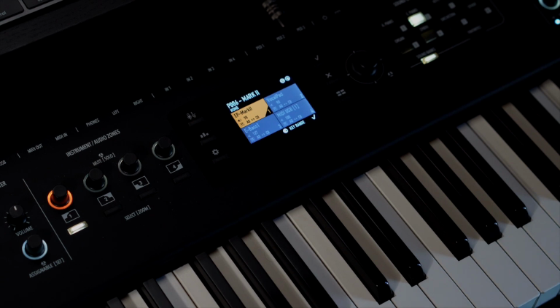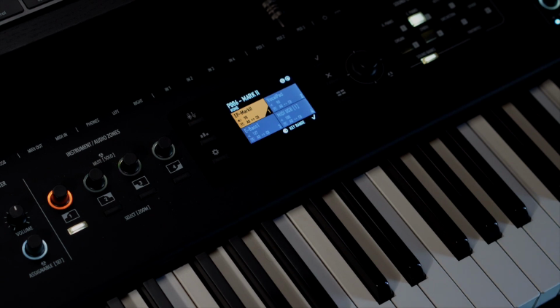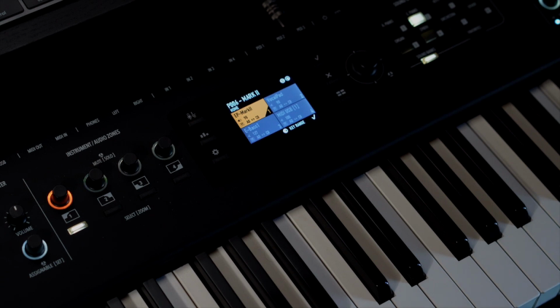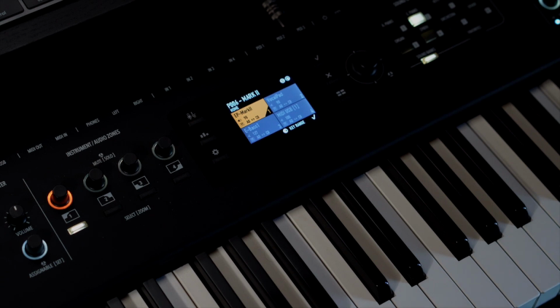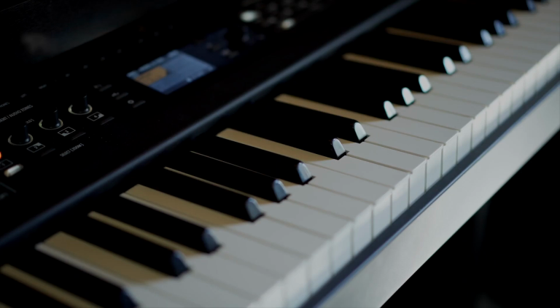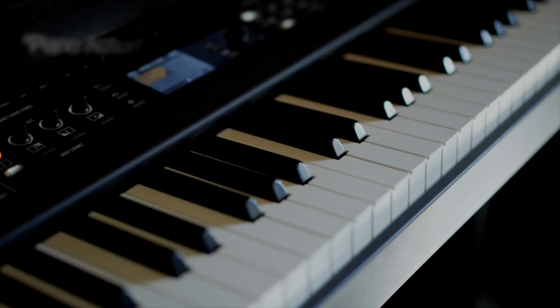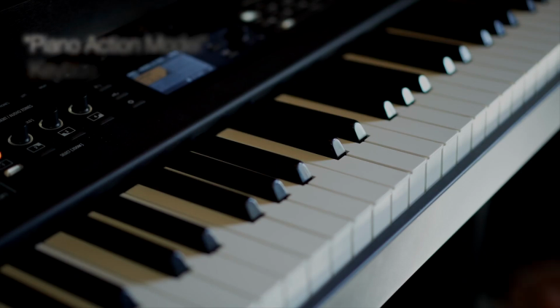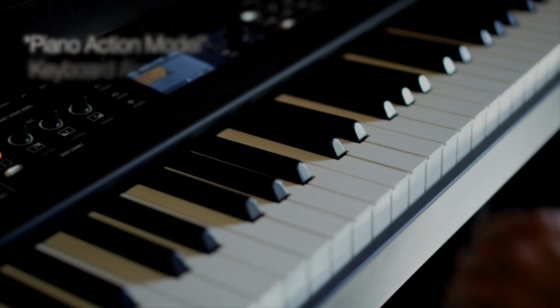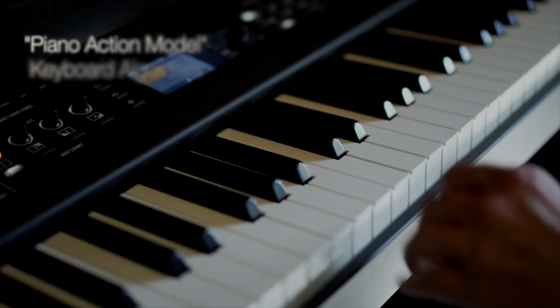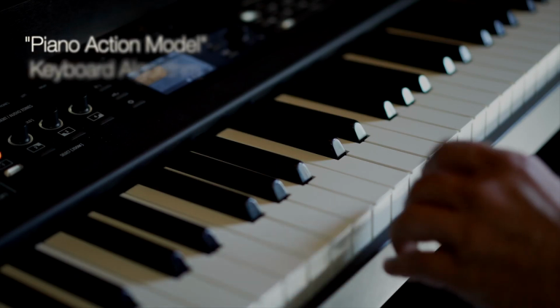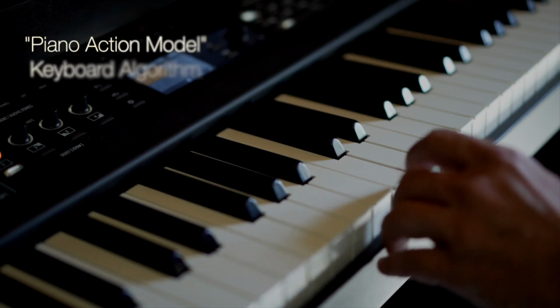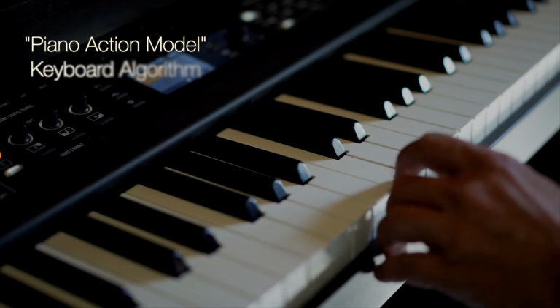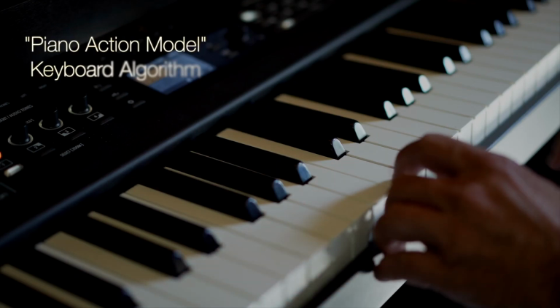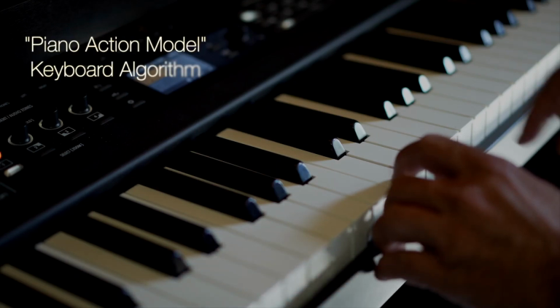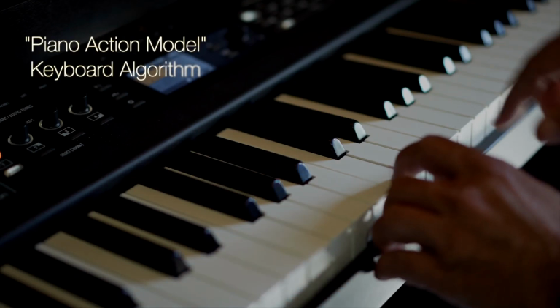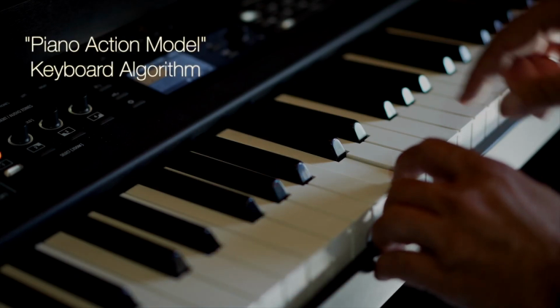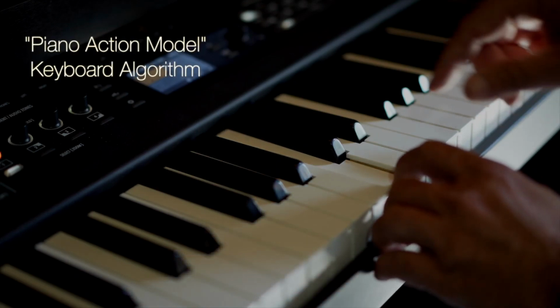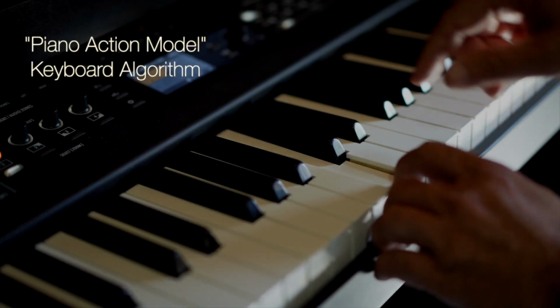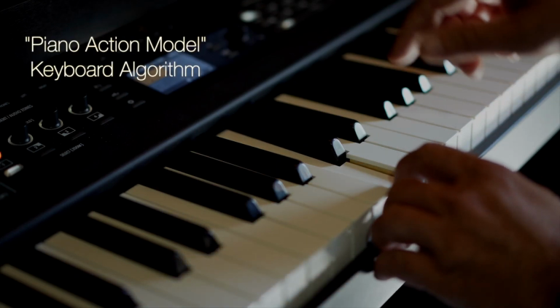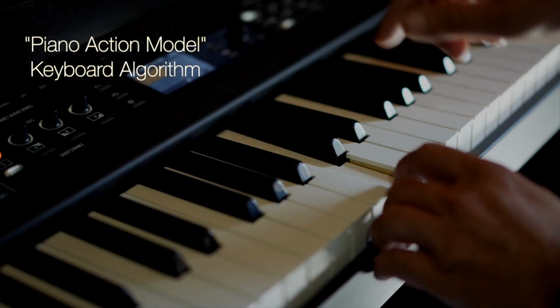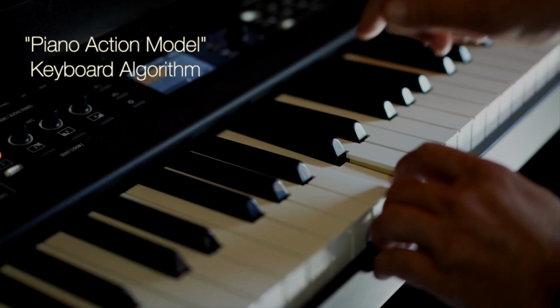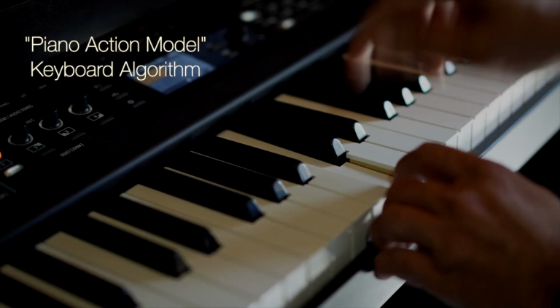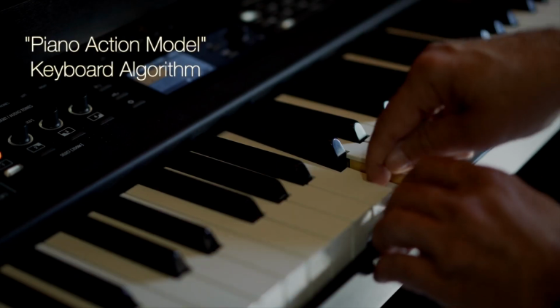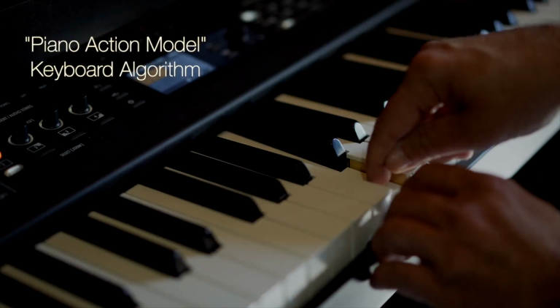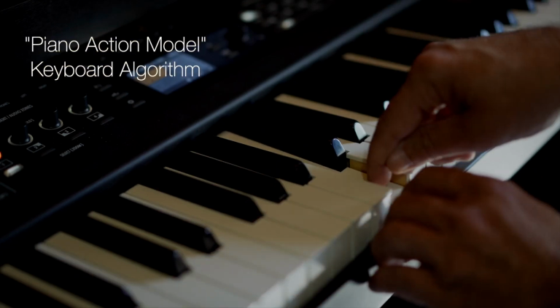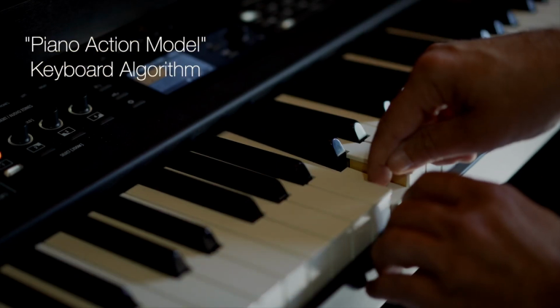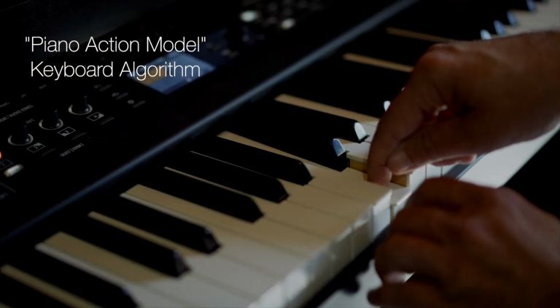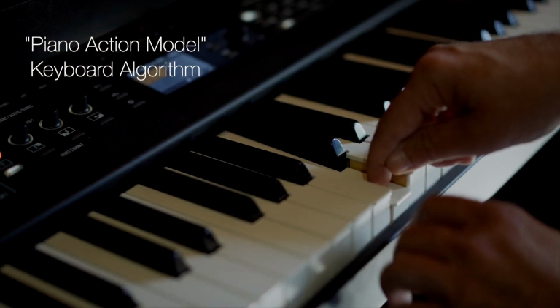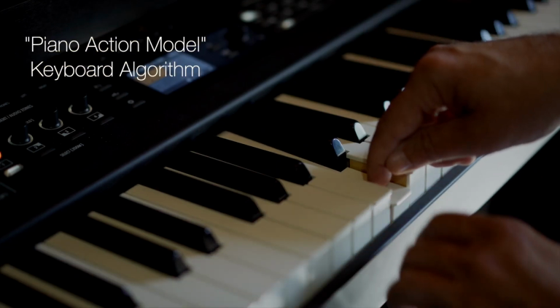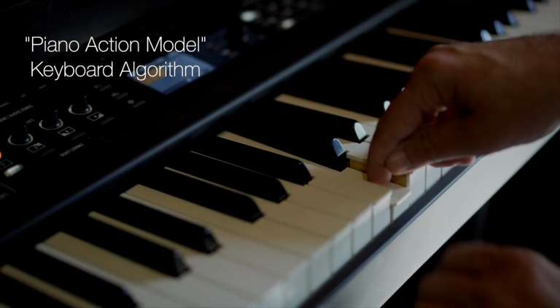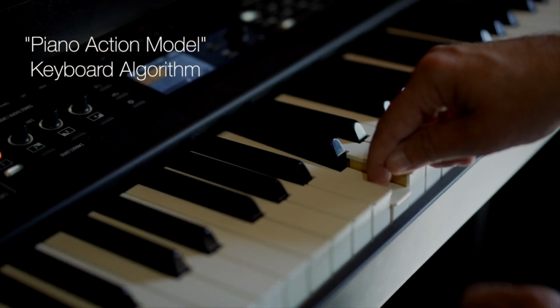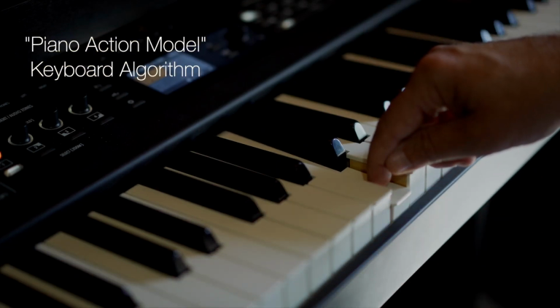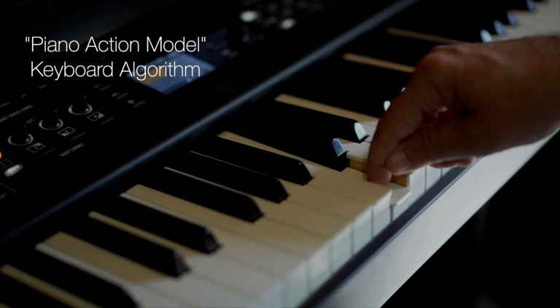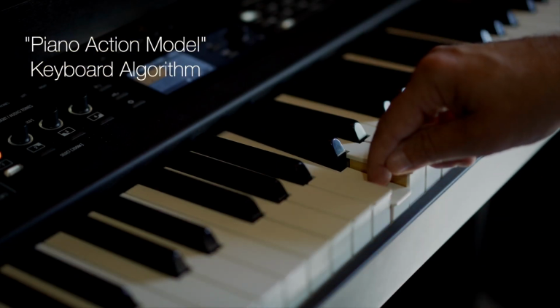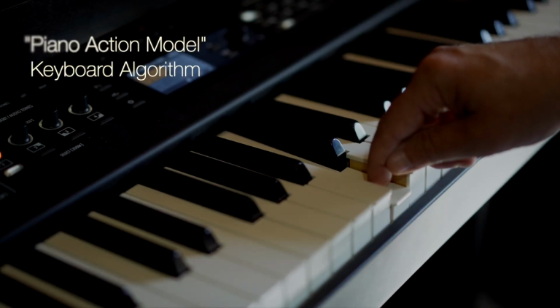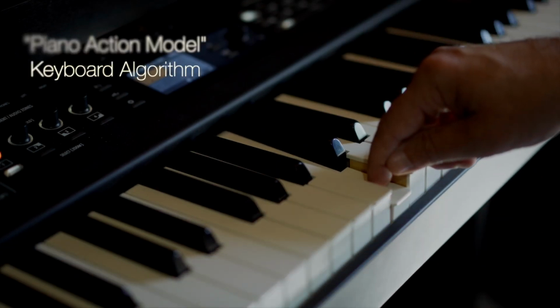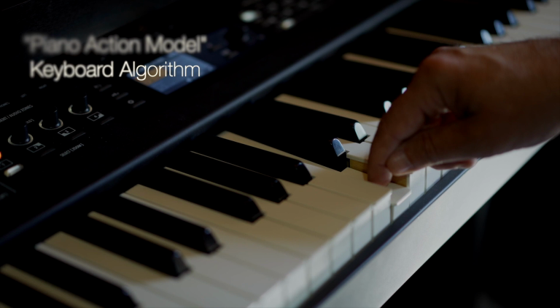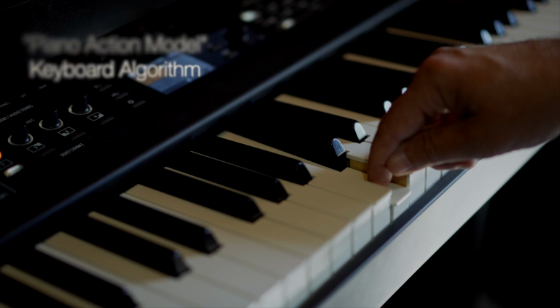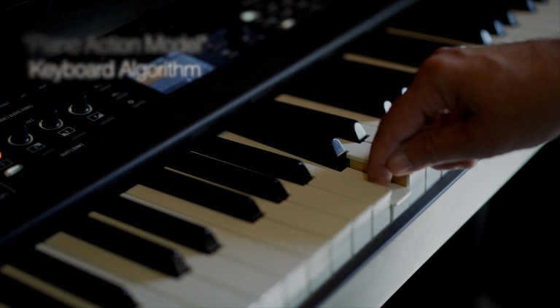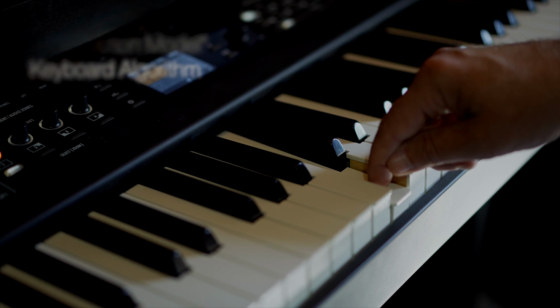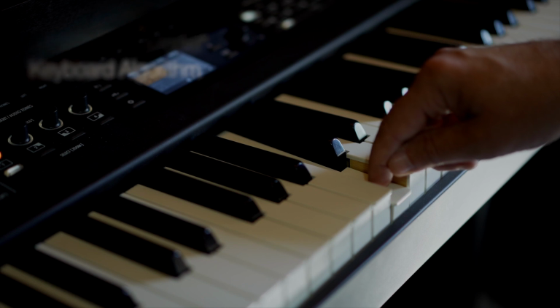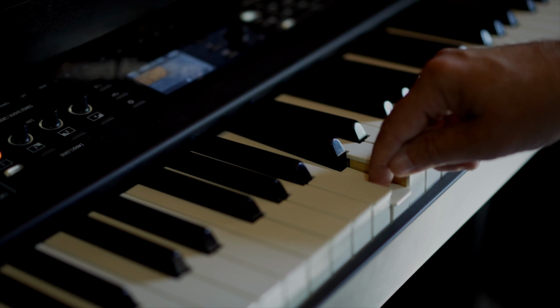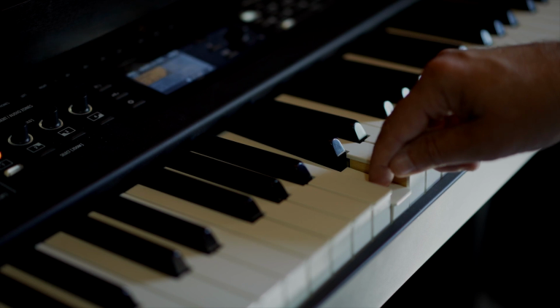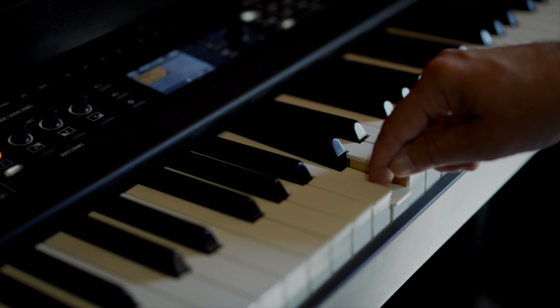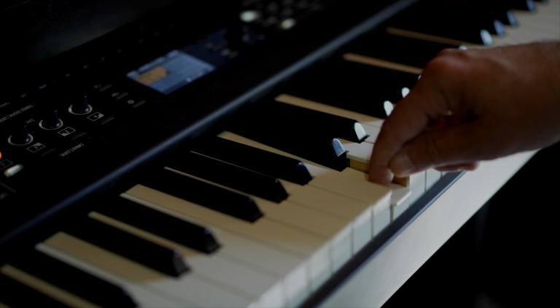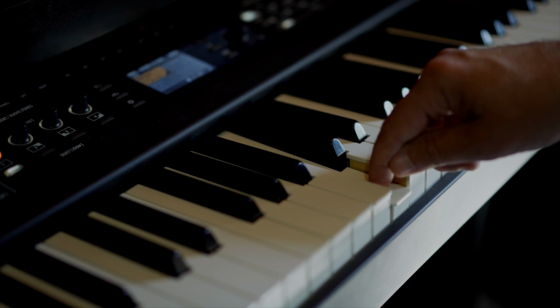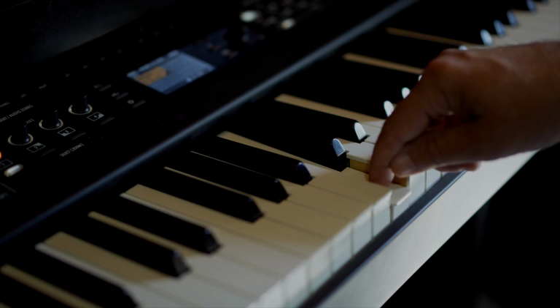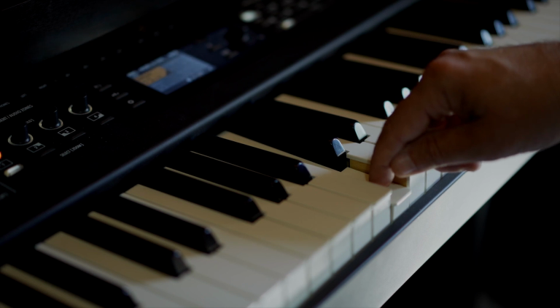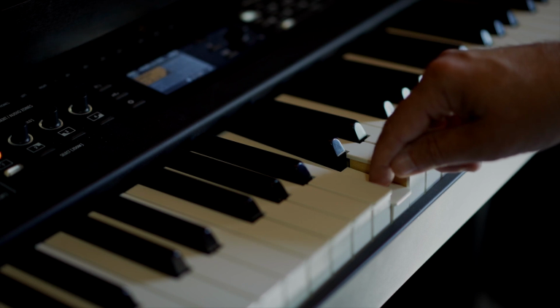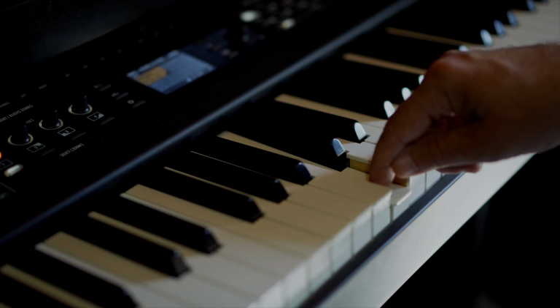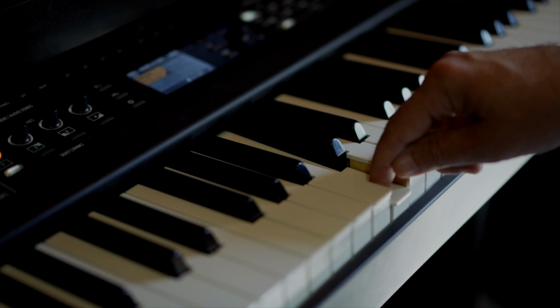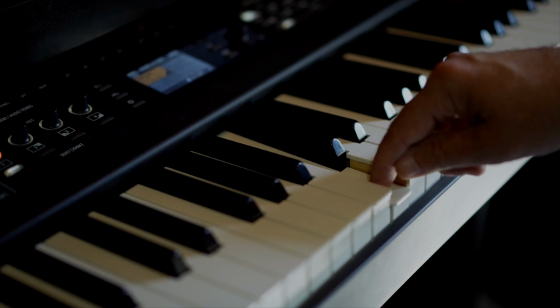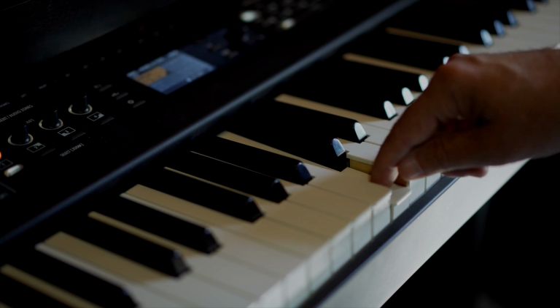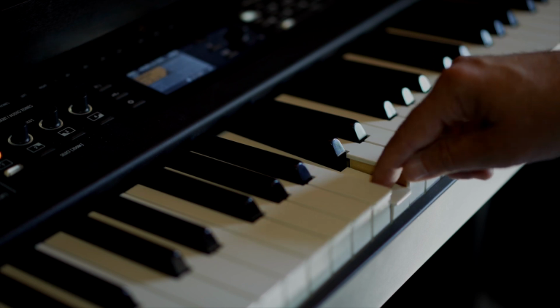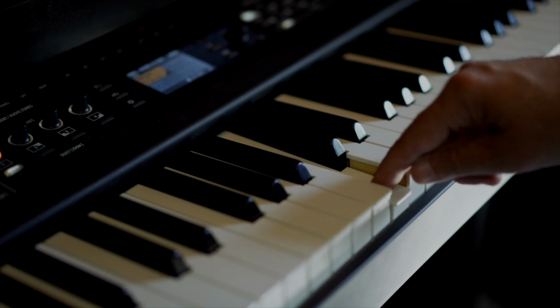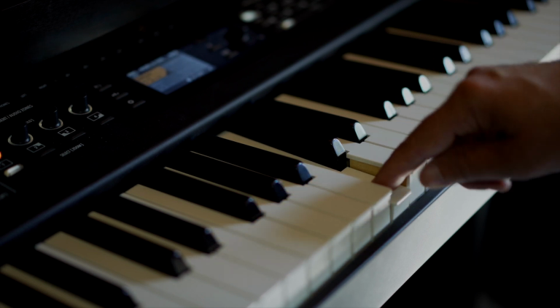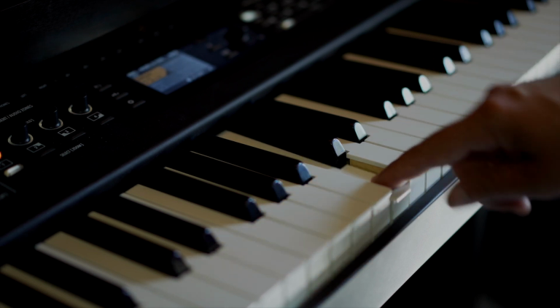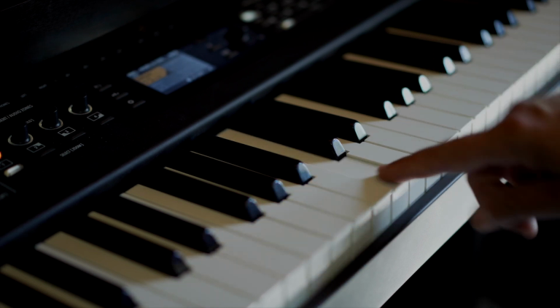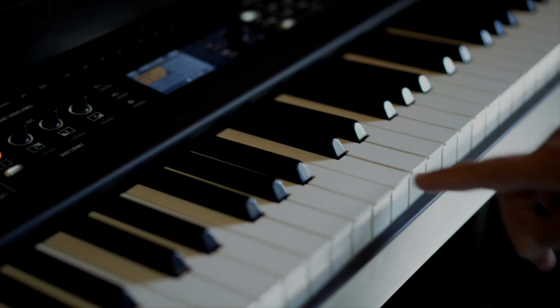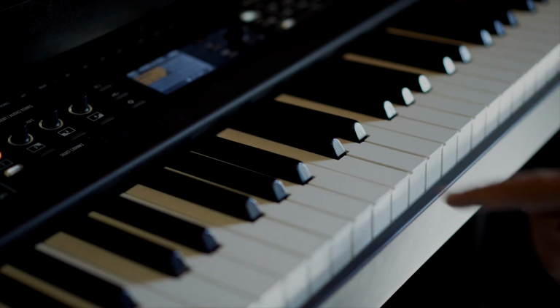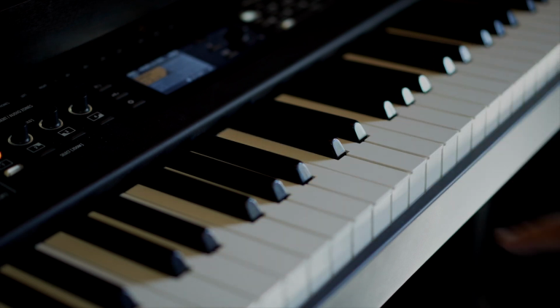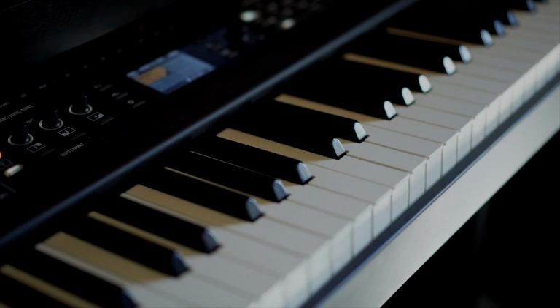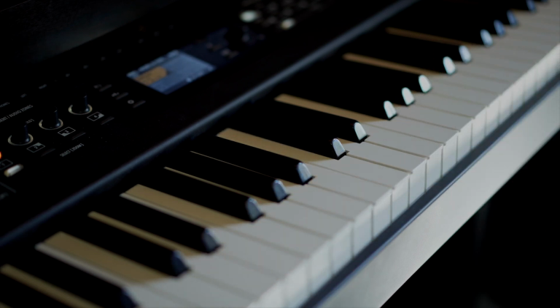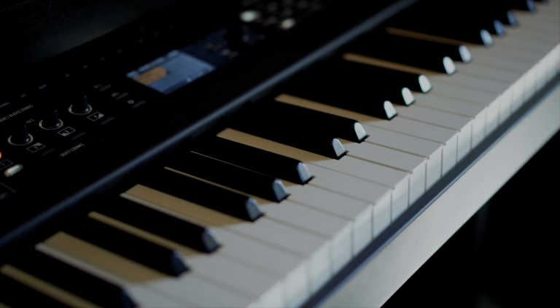Enhanced high-resolution keyboard scanning software further improves repeat rate and speed sensitivity.